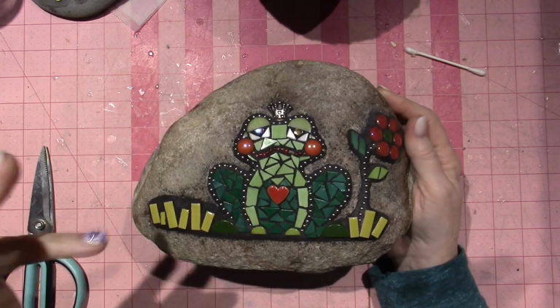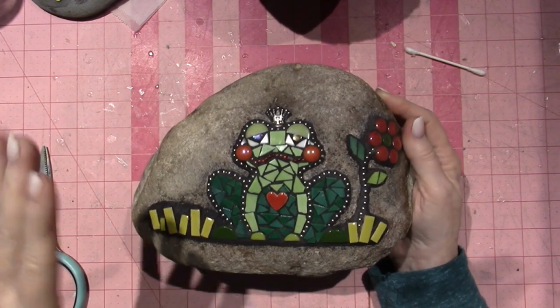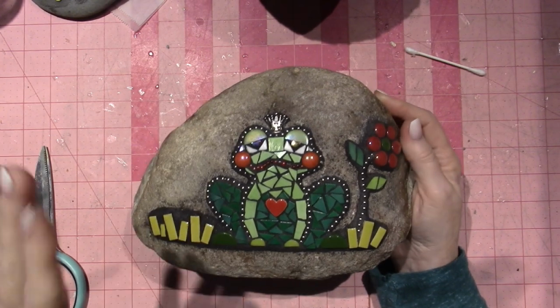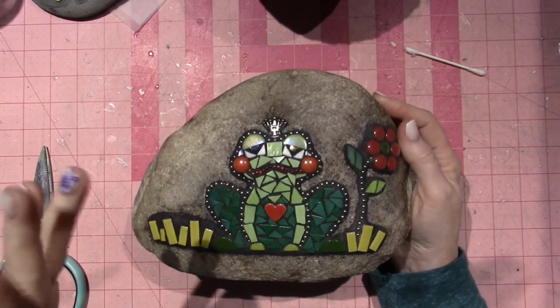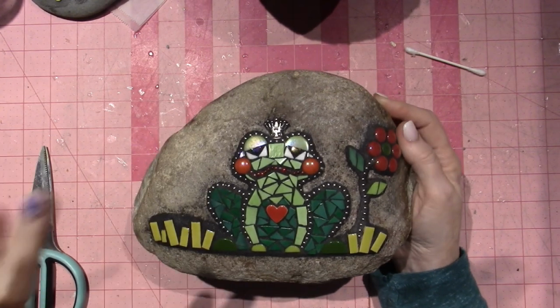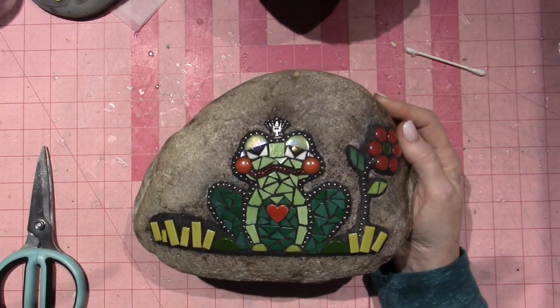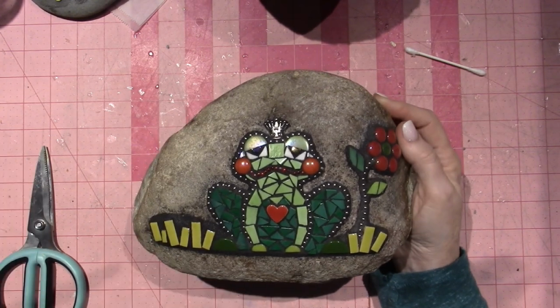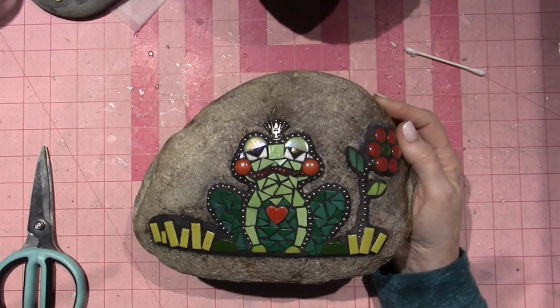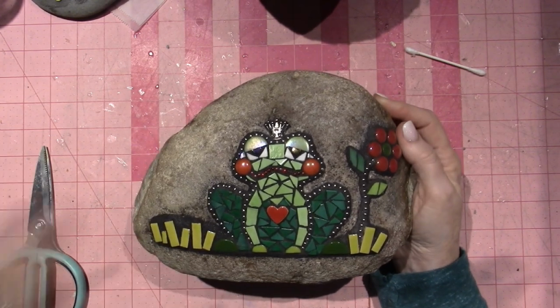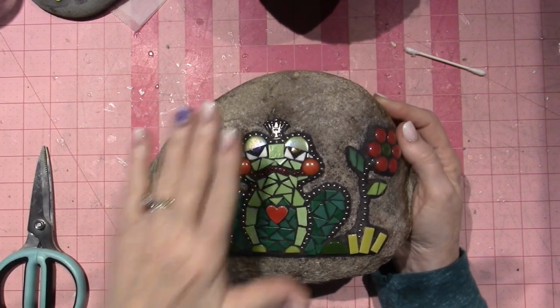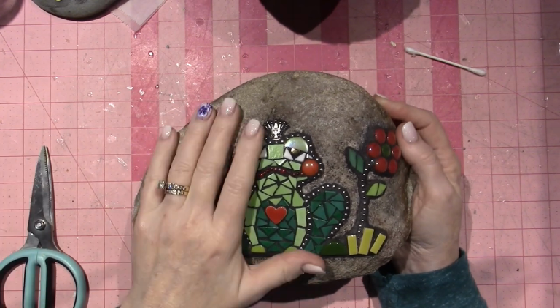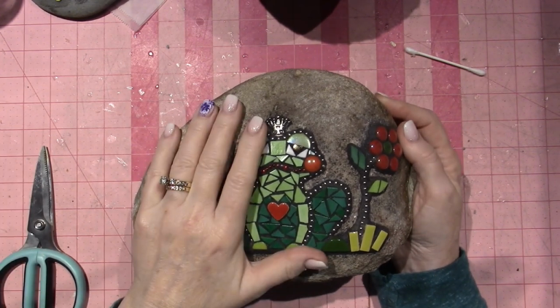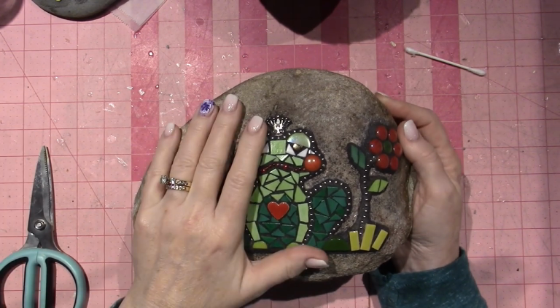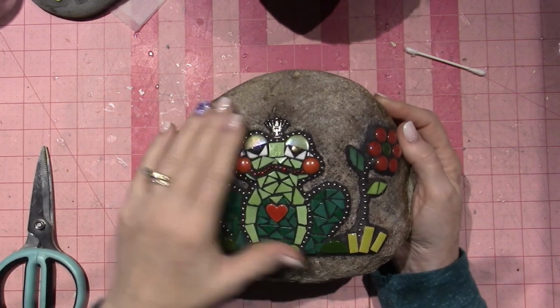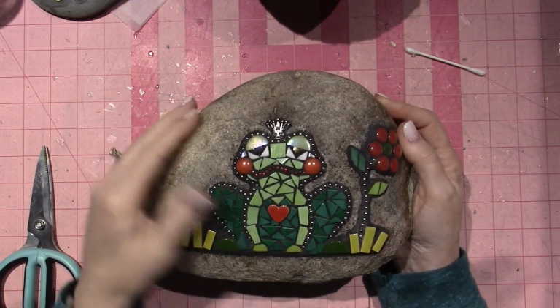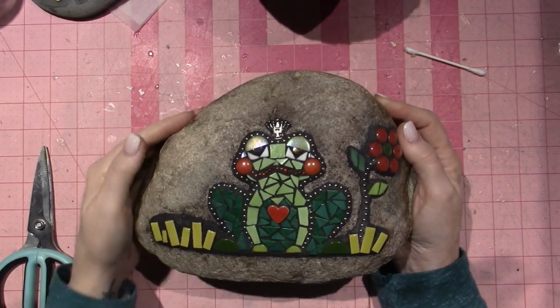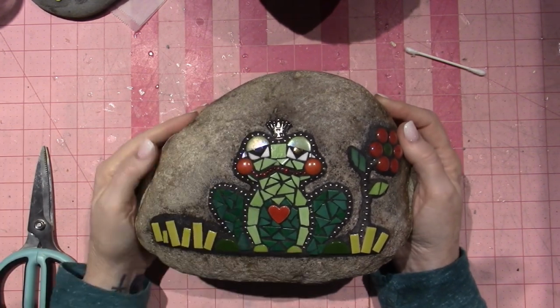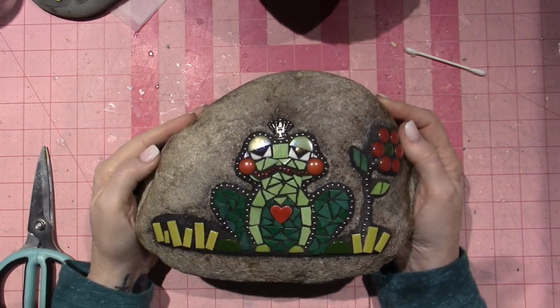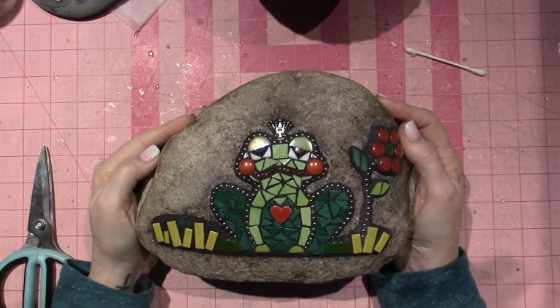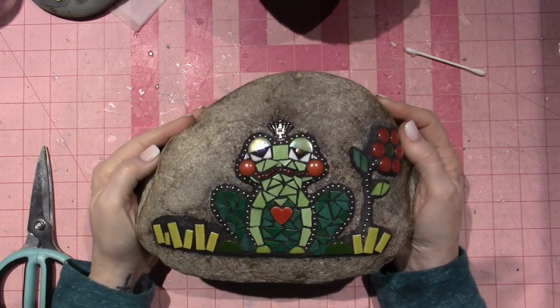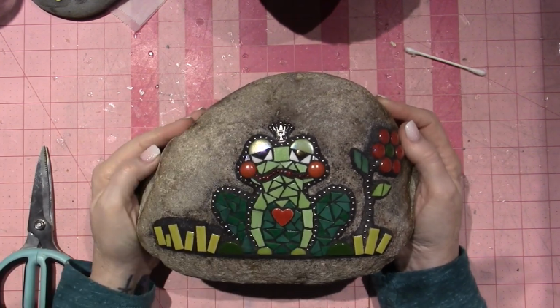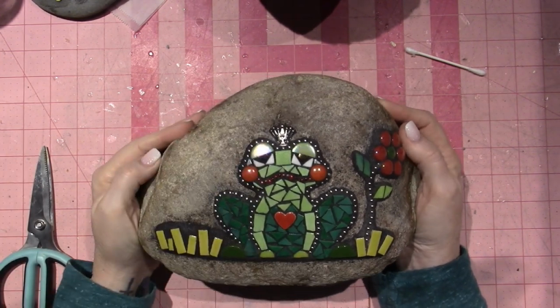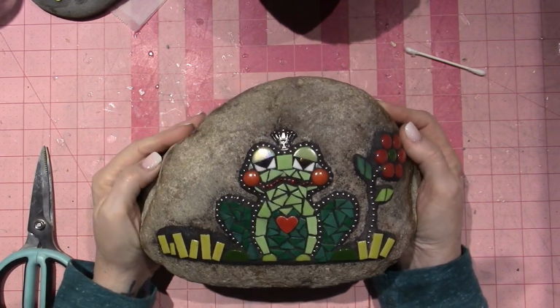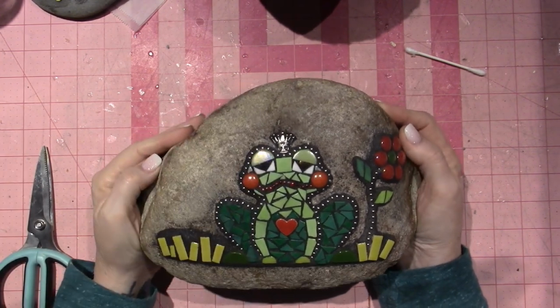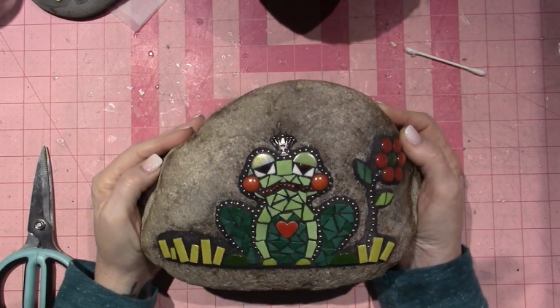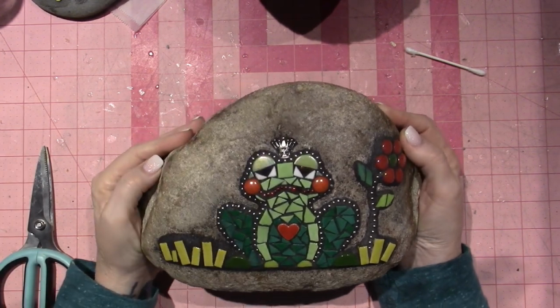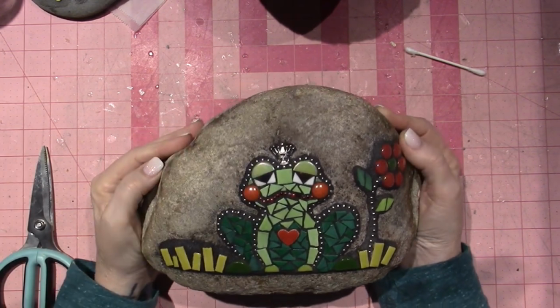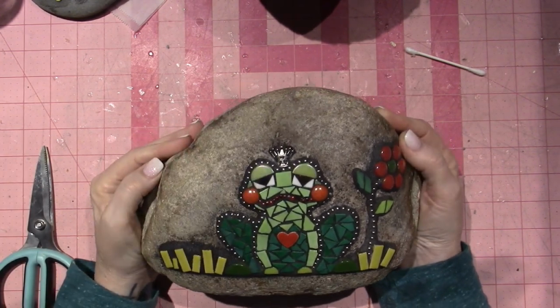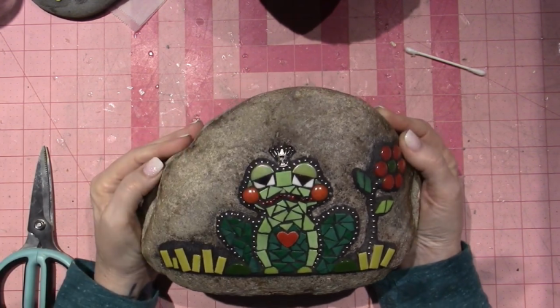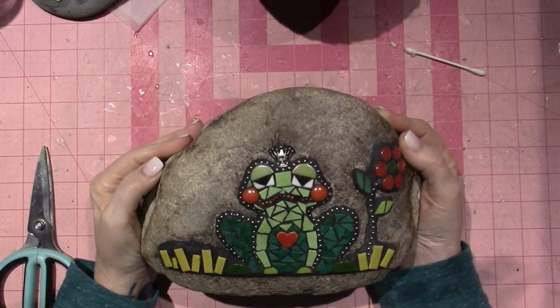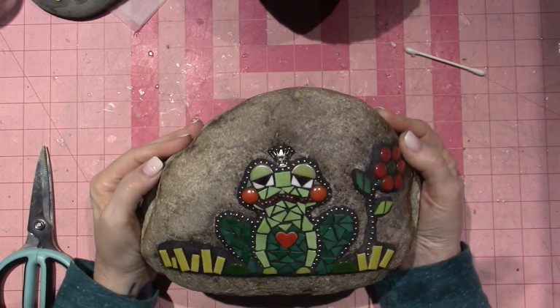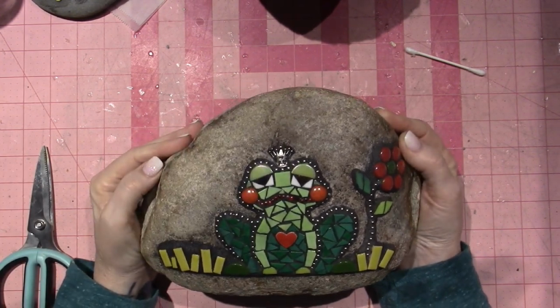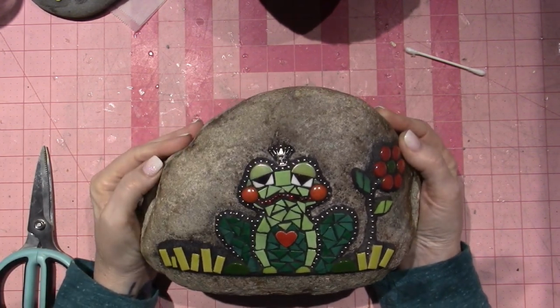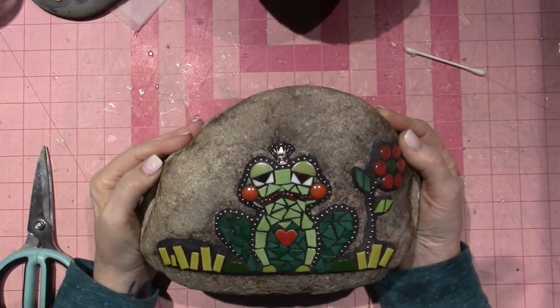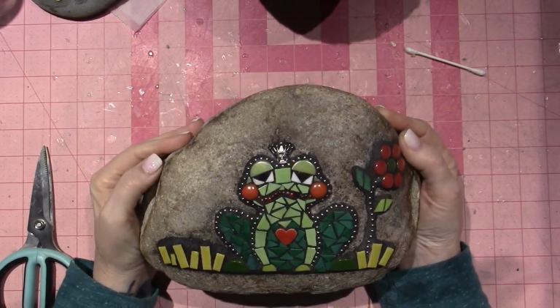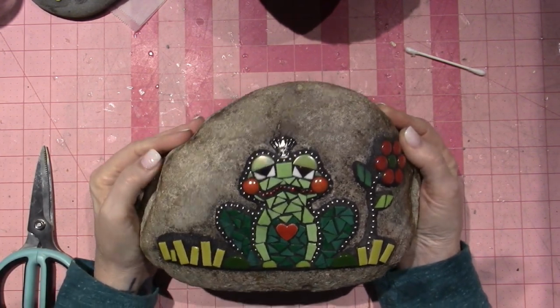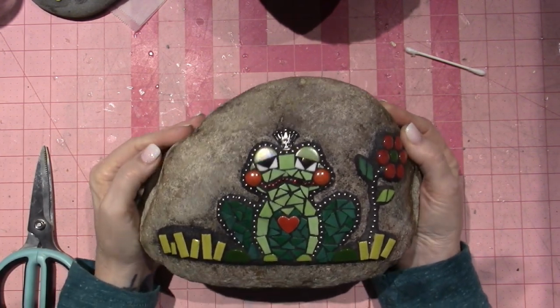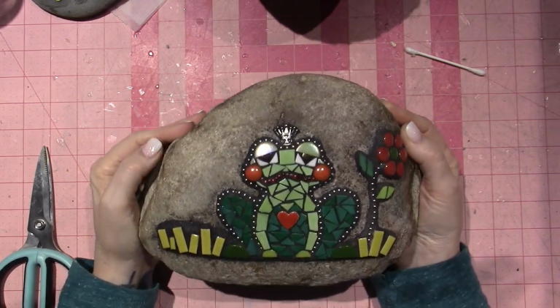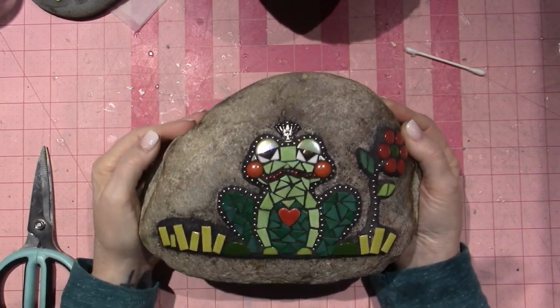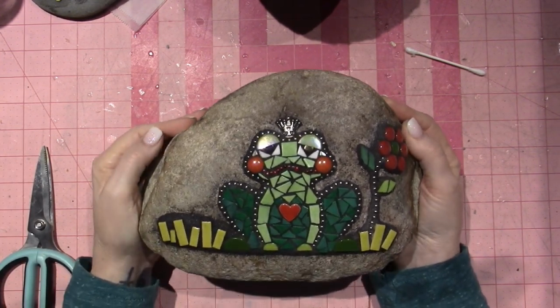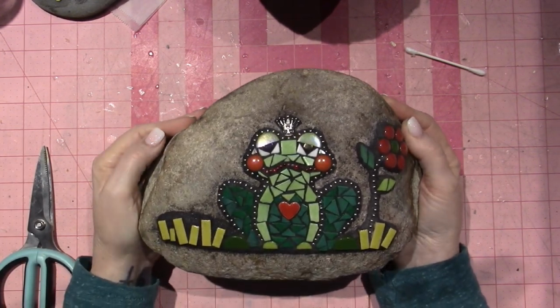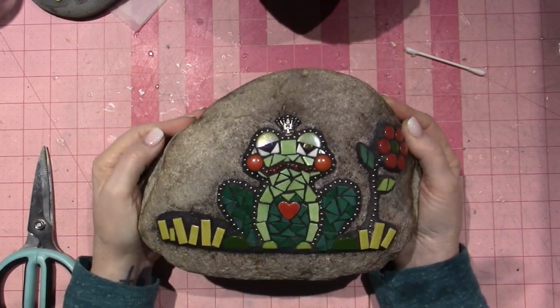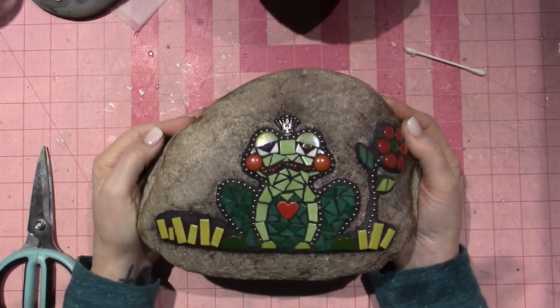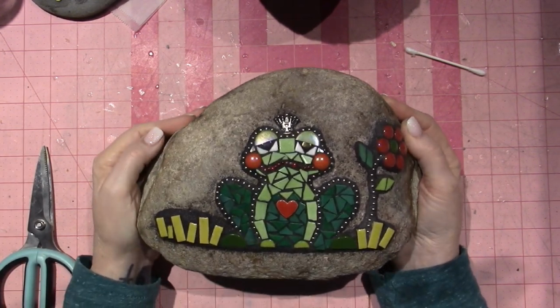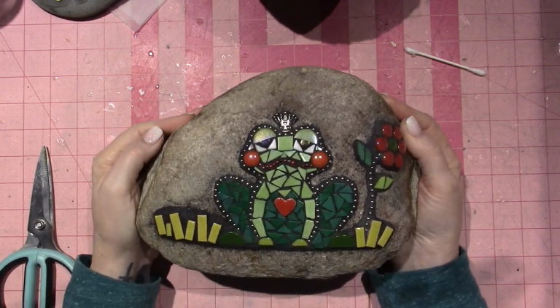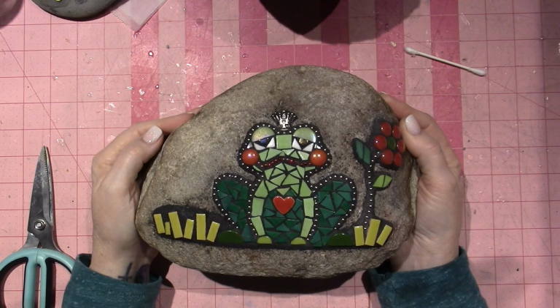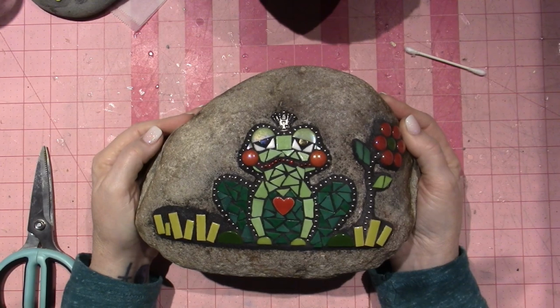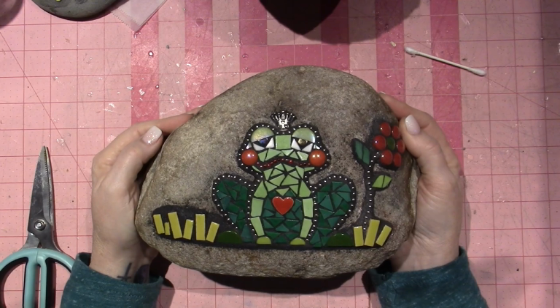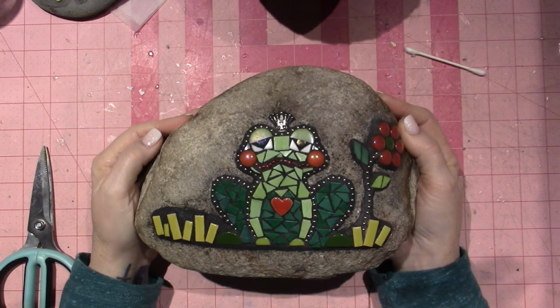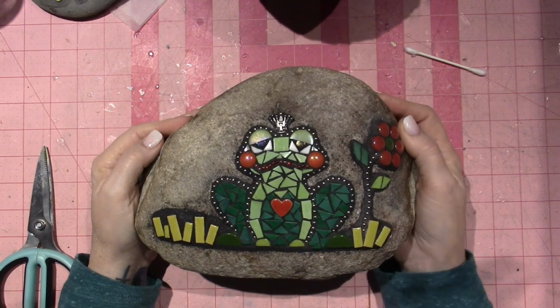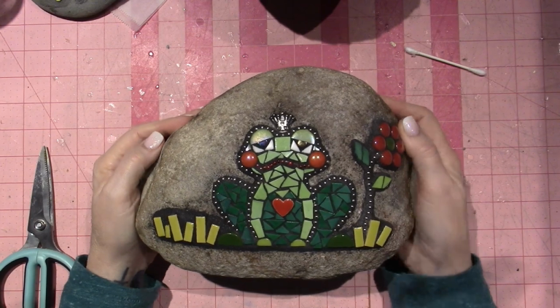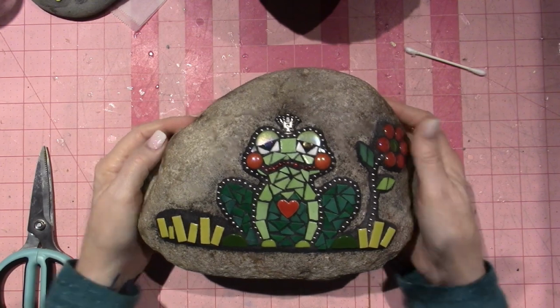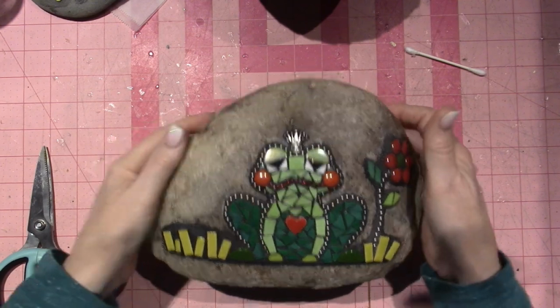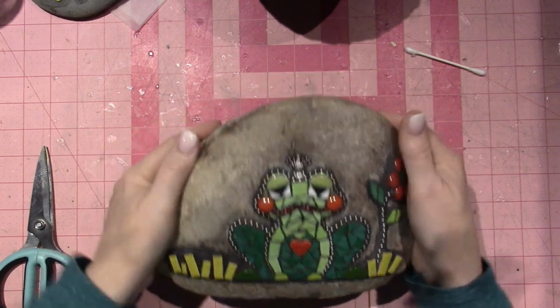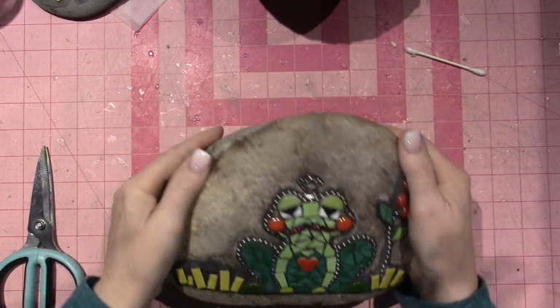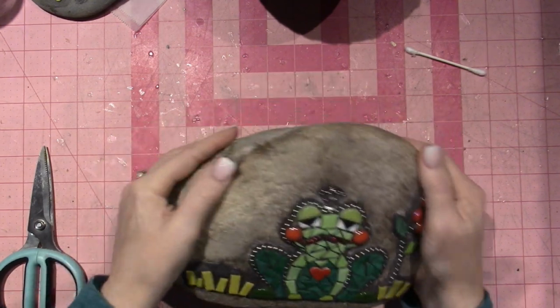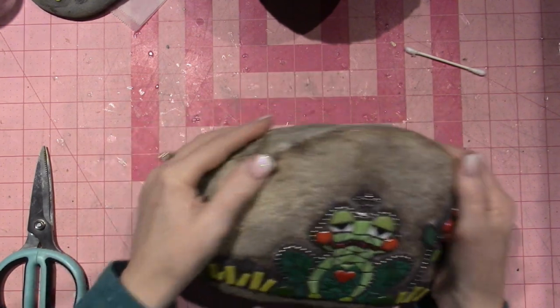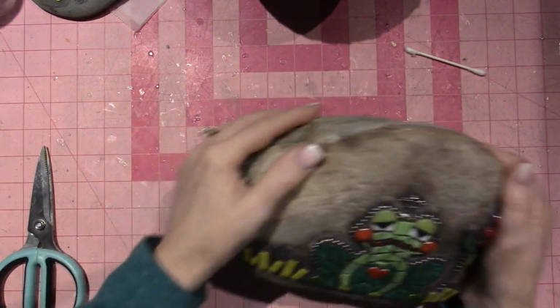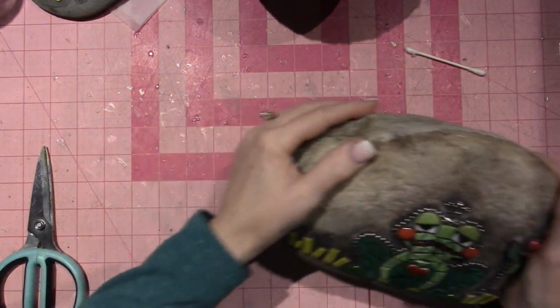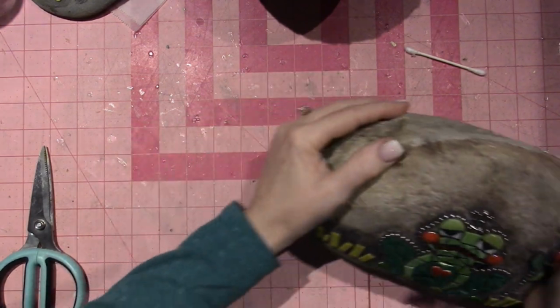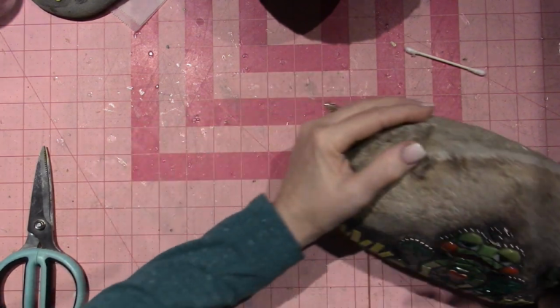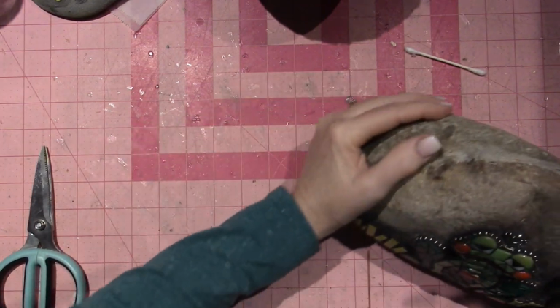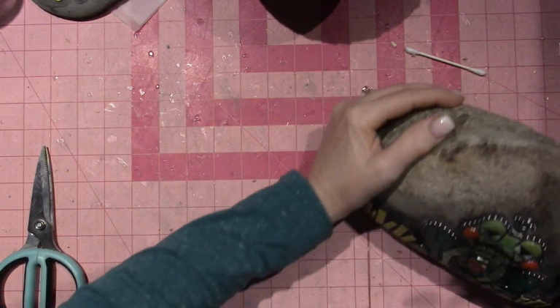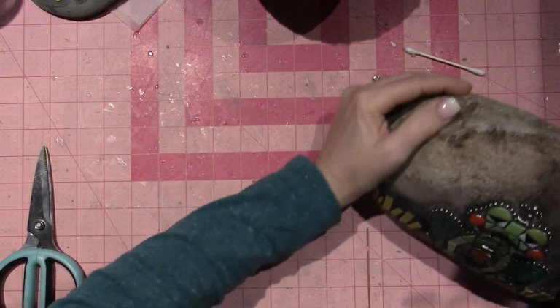These are going to go out in my yard — this one is going to be by the pool. This is my Floggy. I love him. Oh, he's heavy.